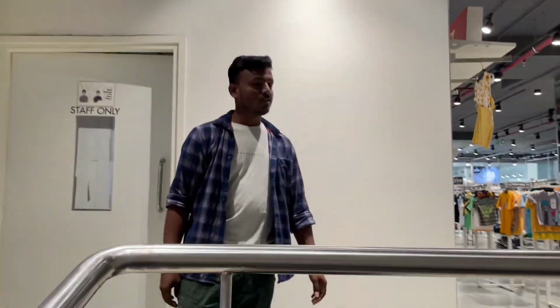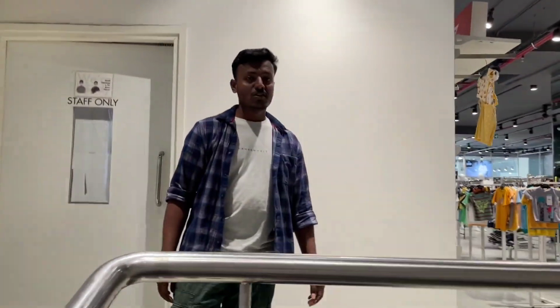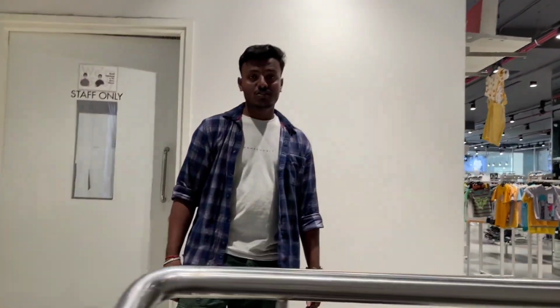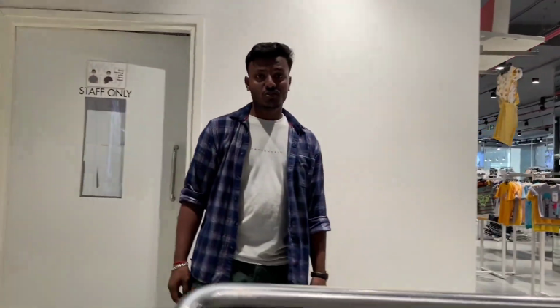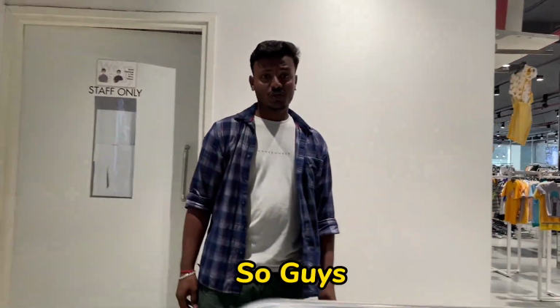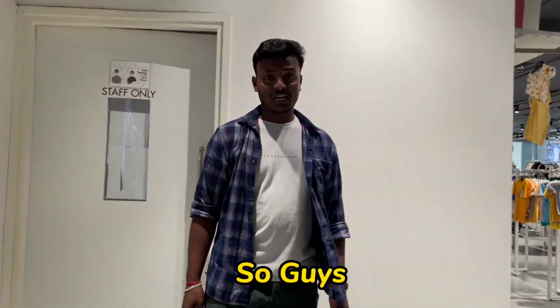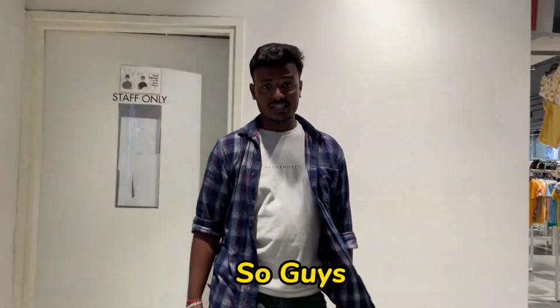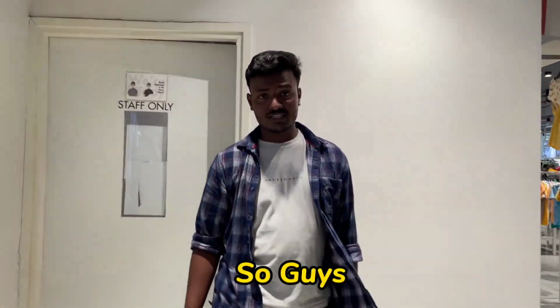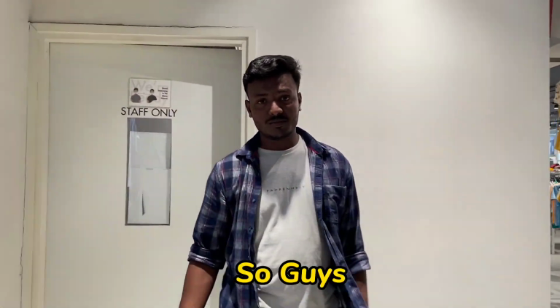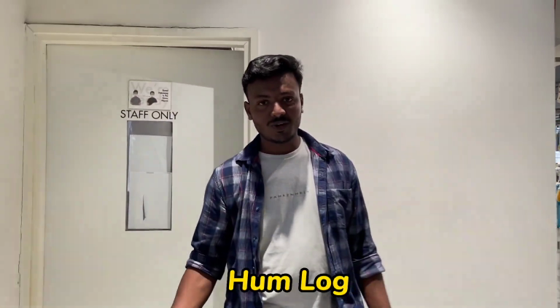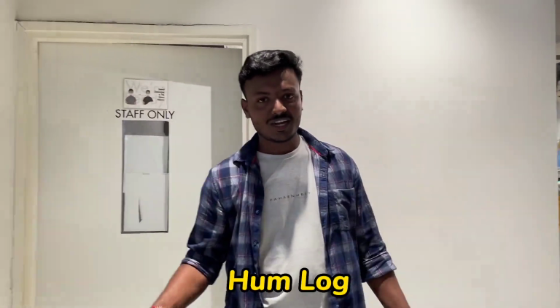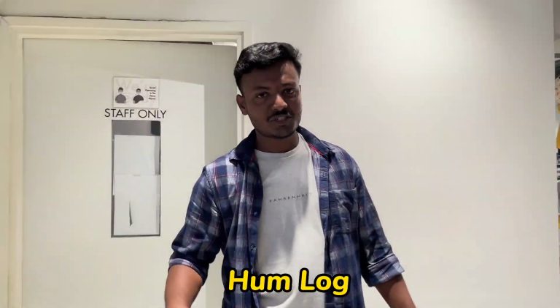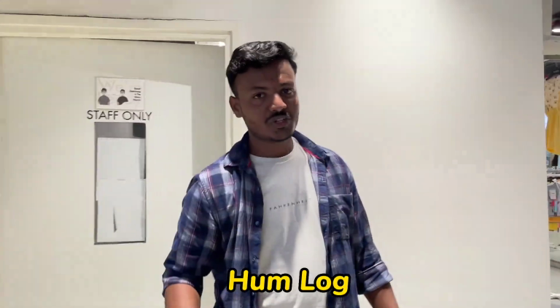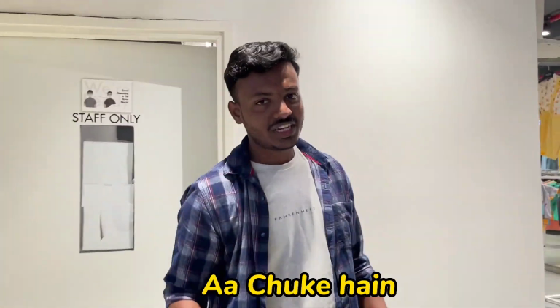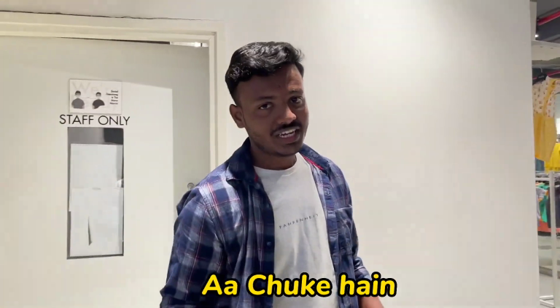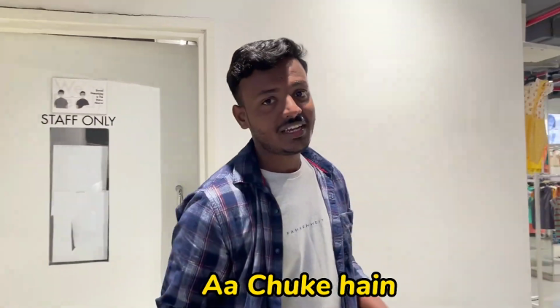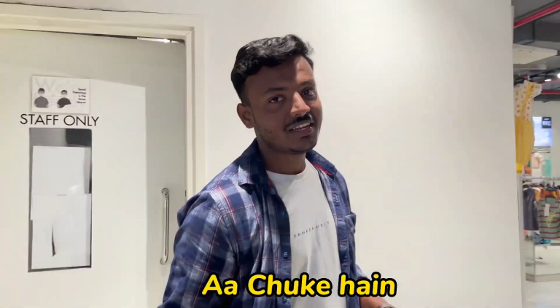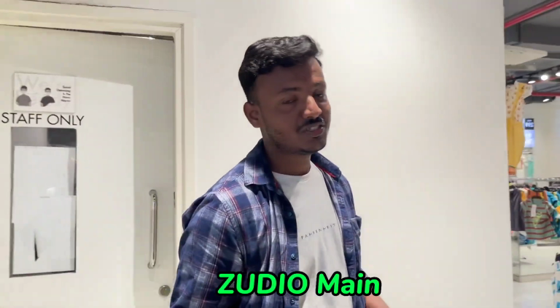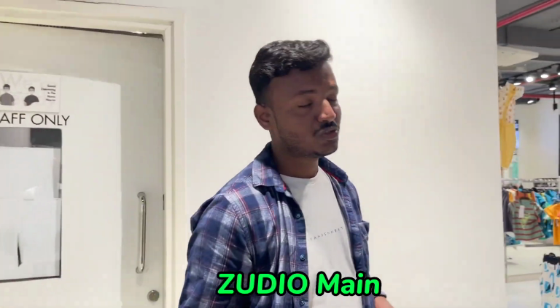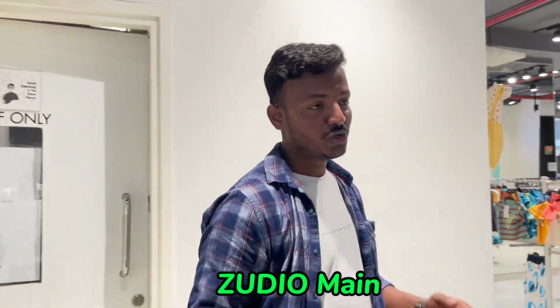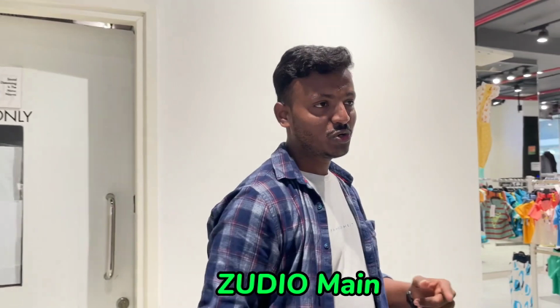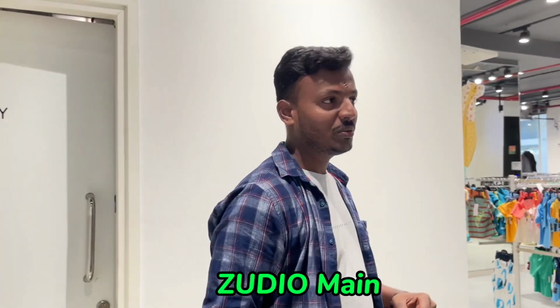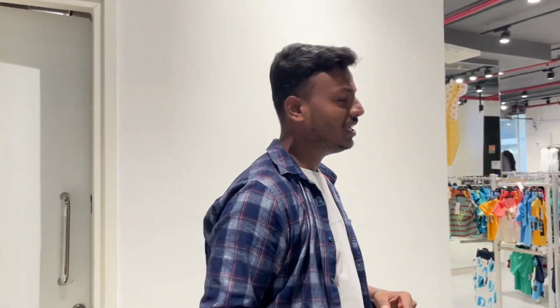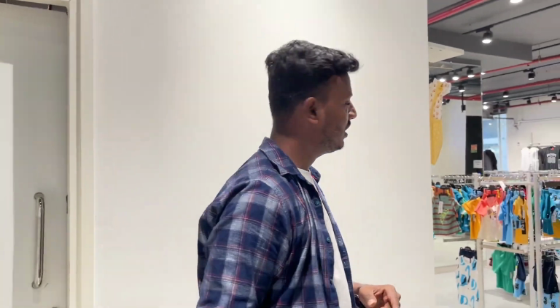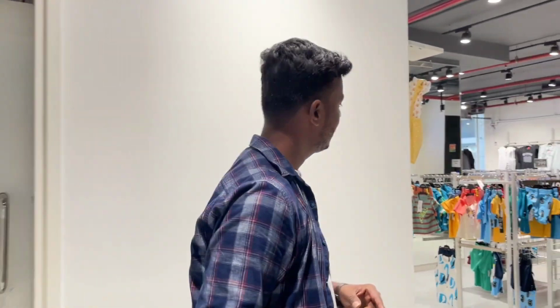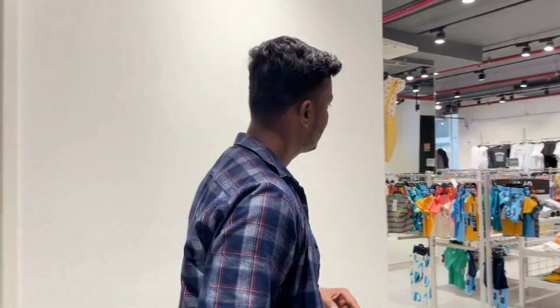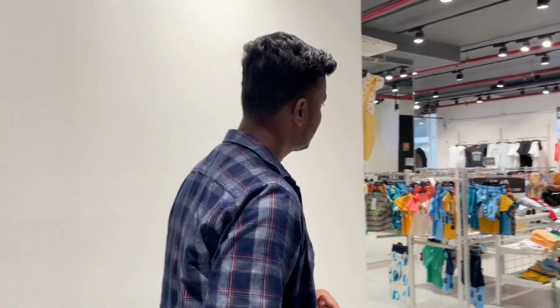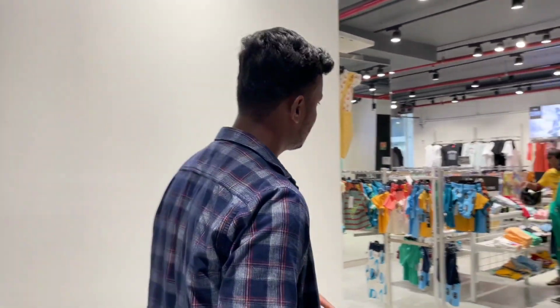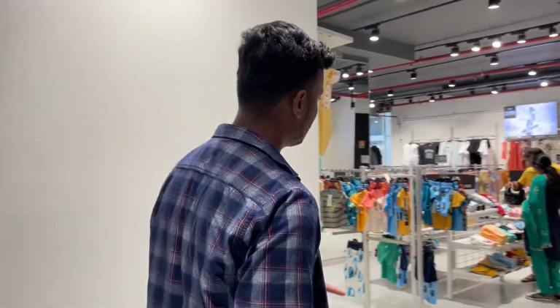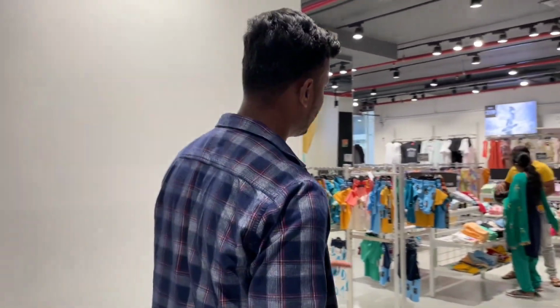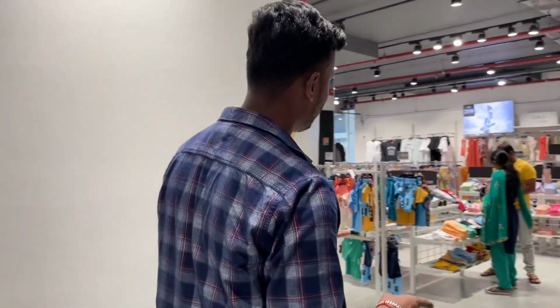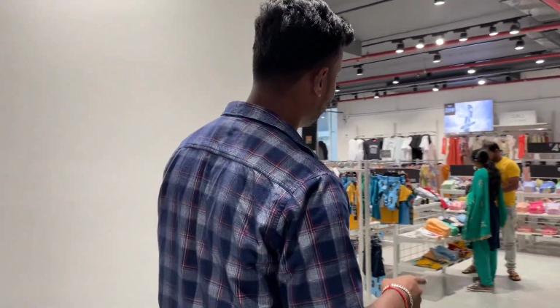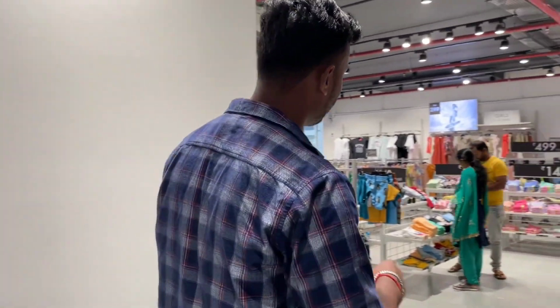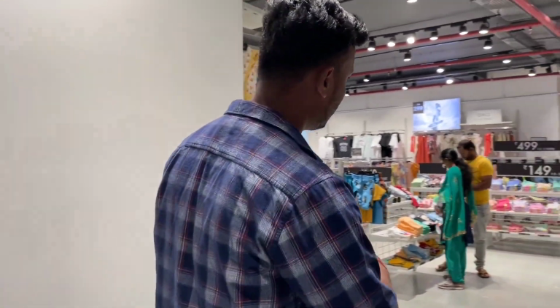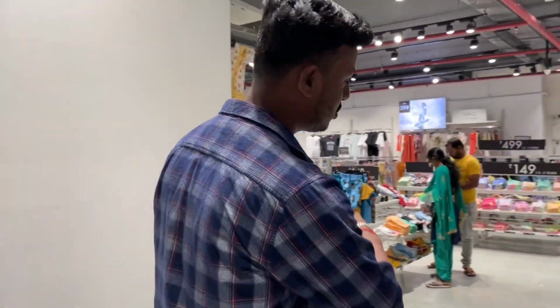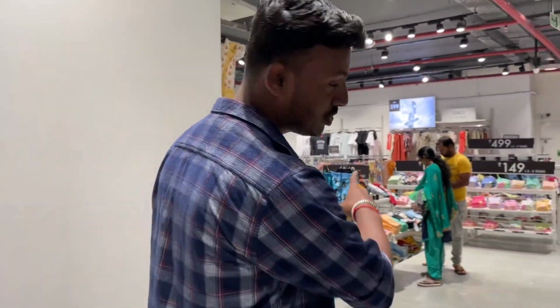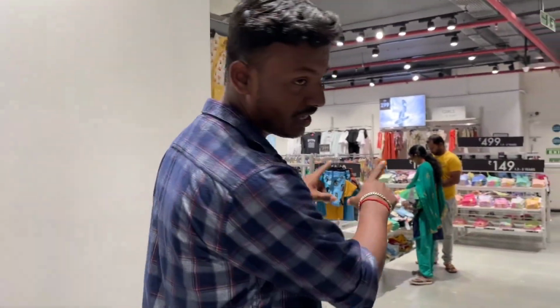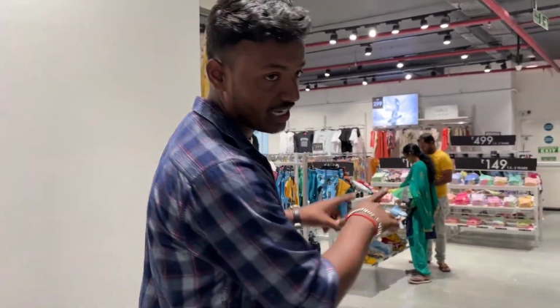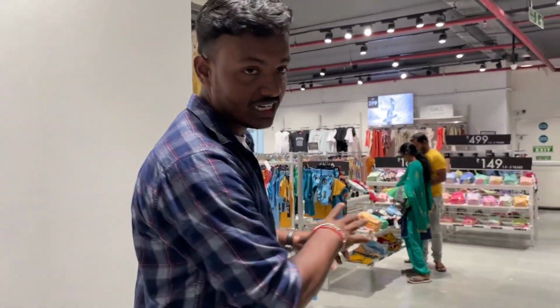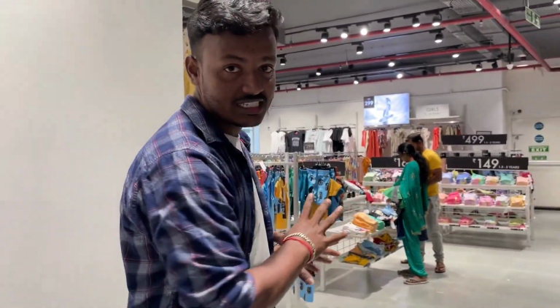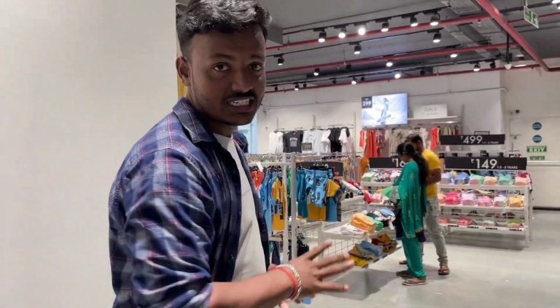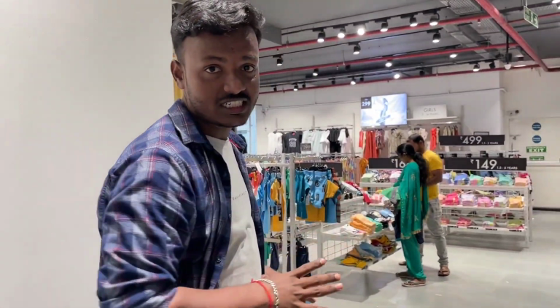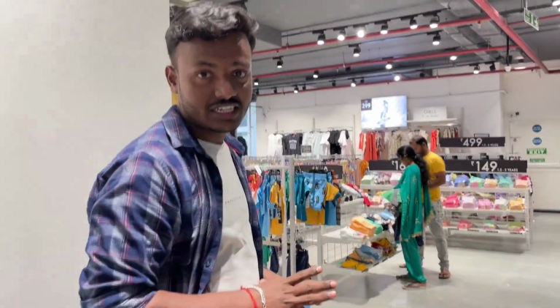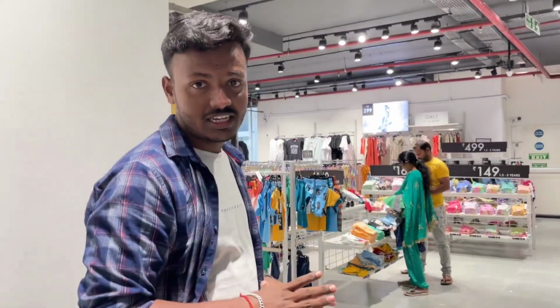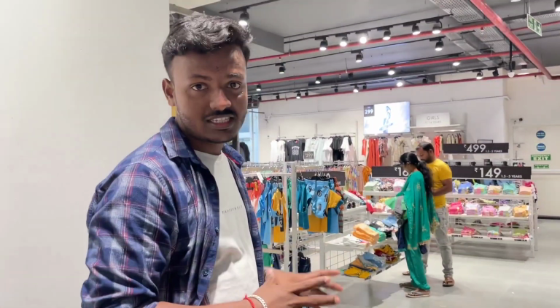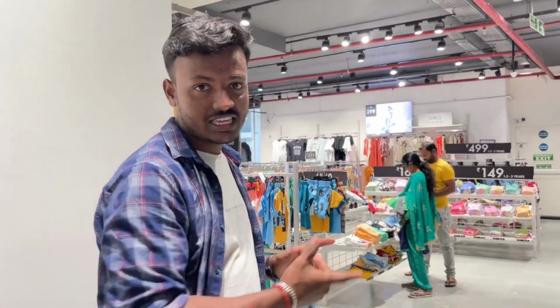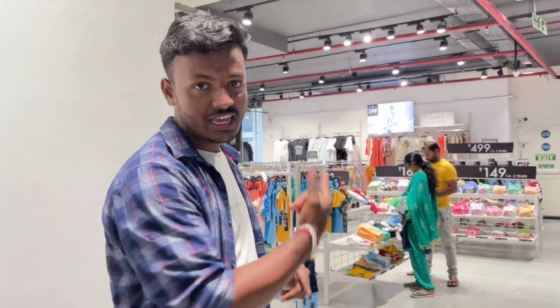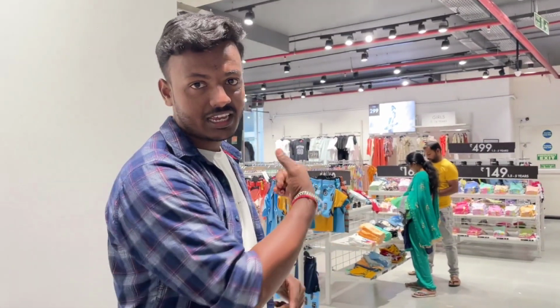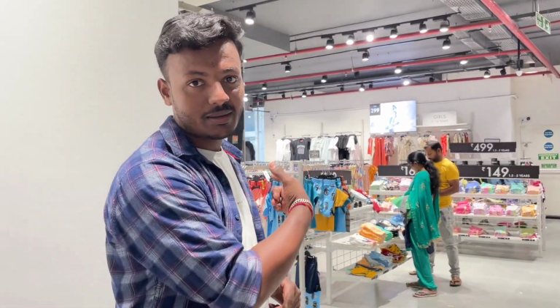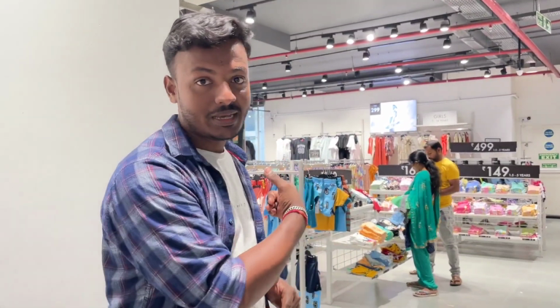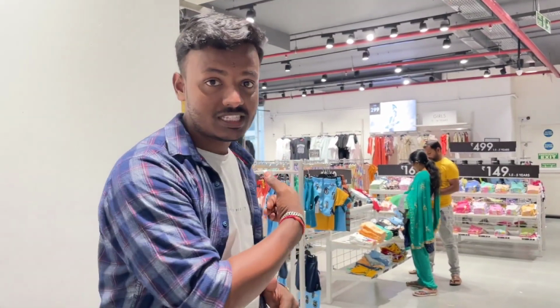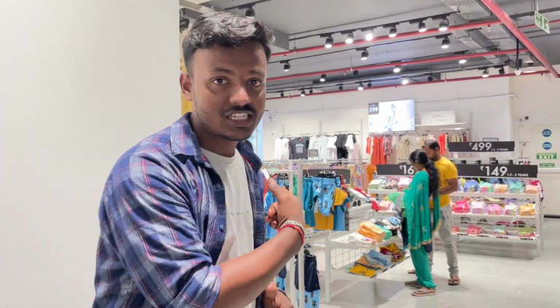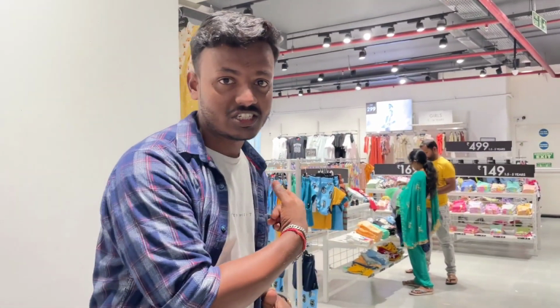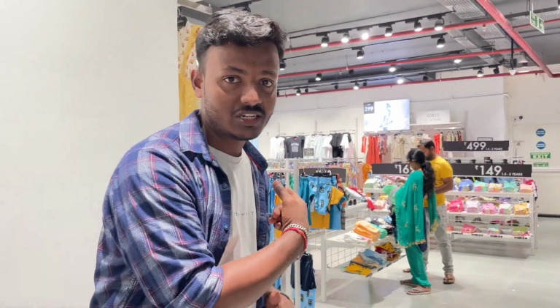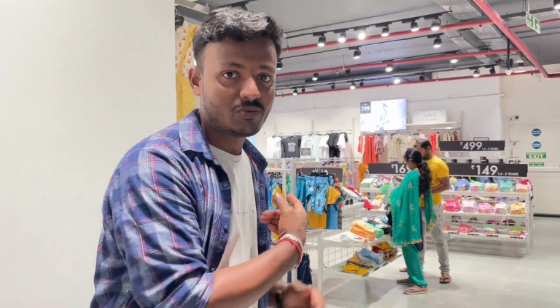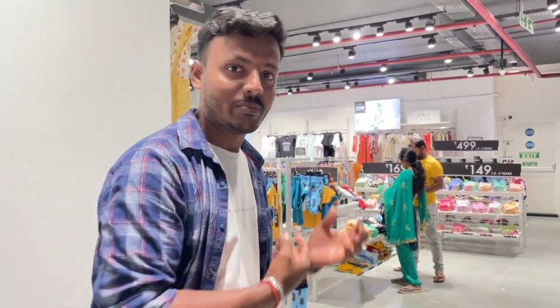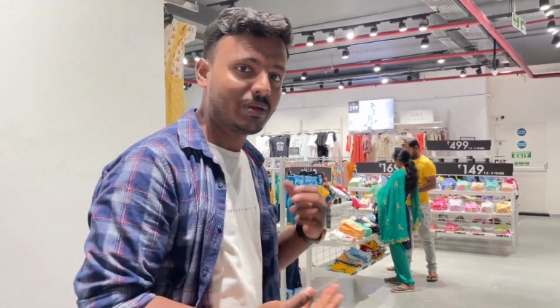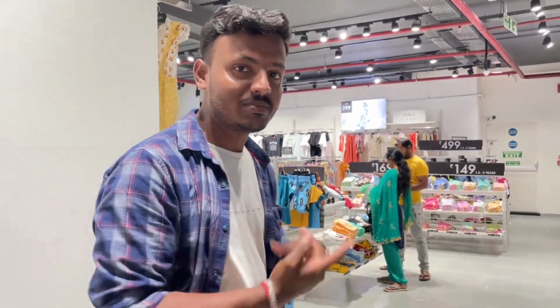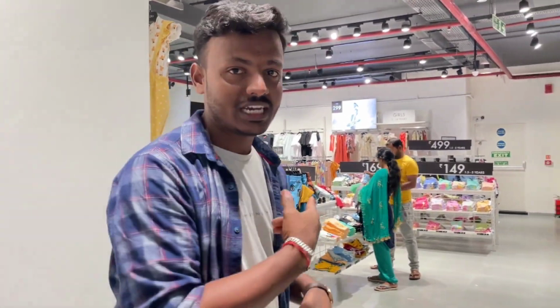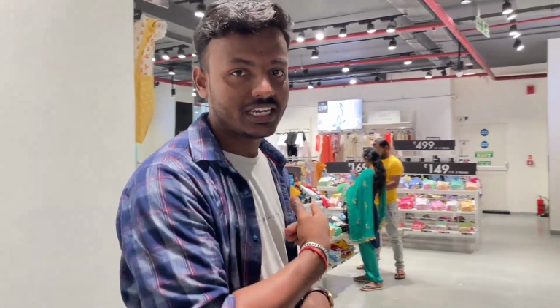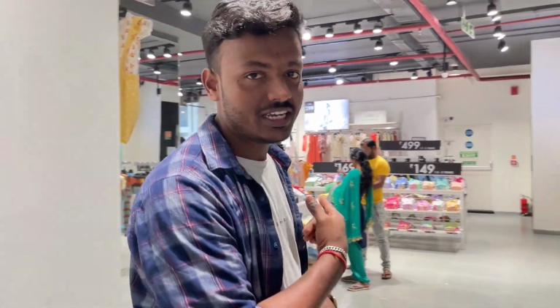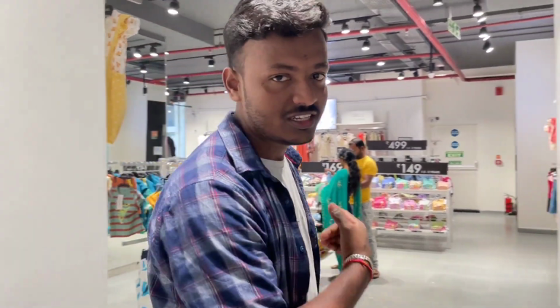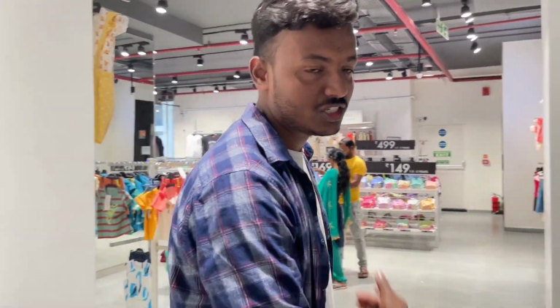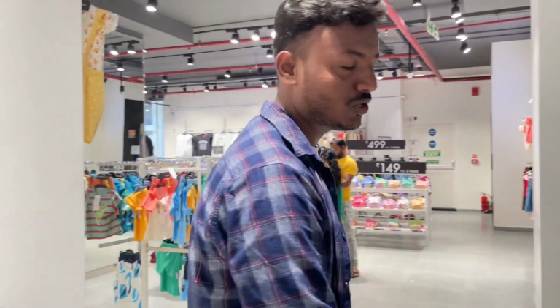As you can see, we are coming to the shopping area. We have a good kit section. Let's go!